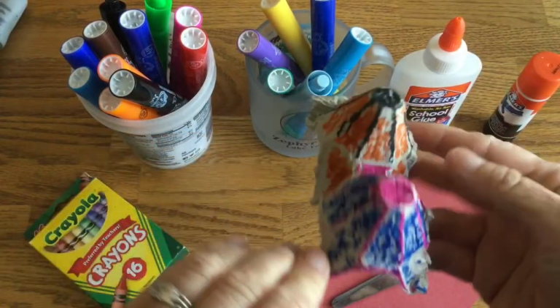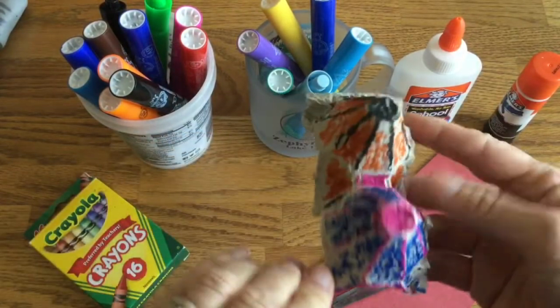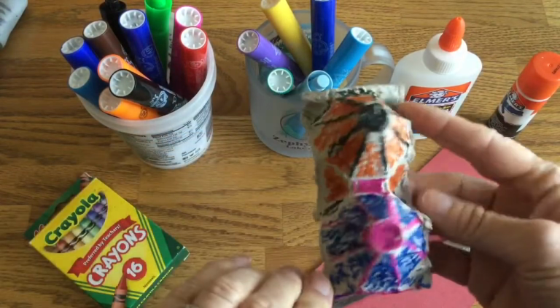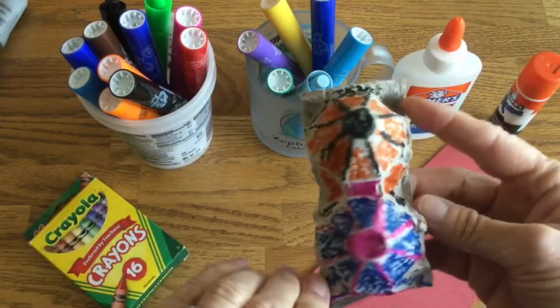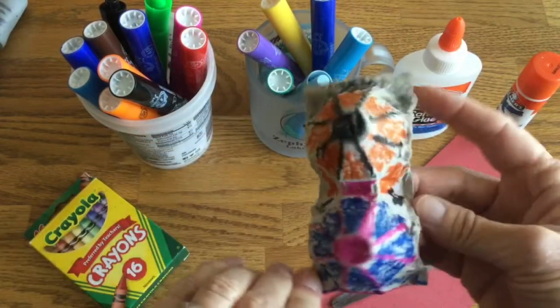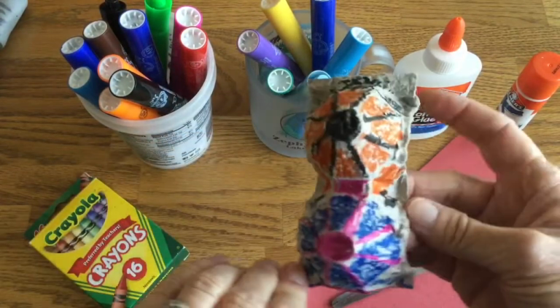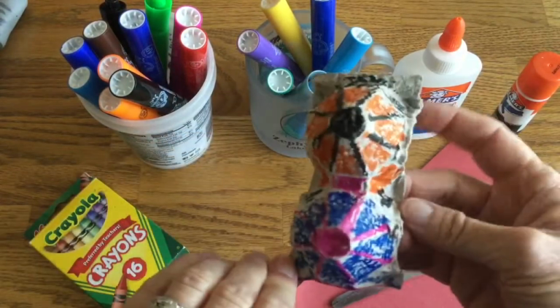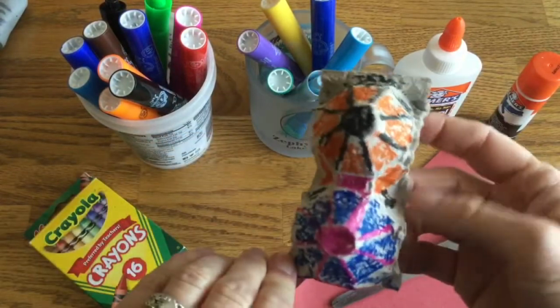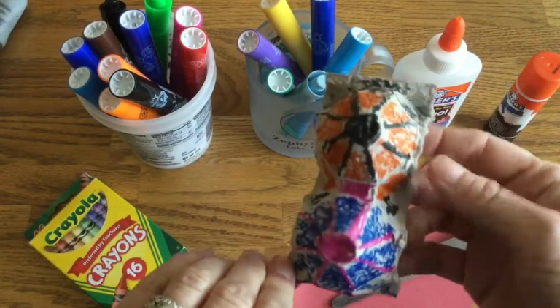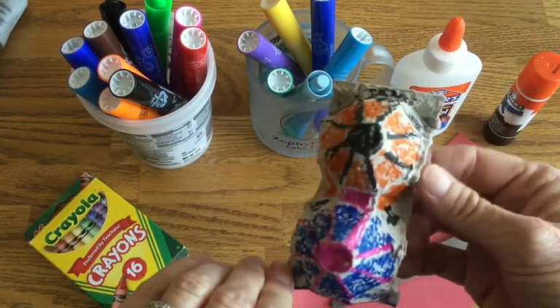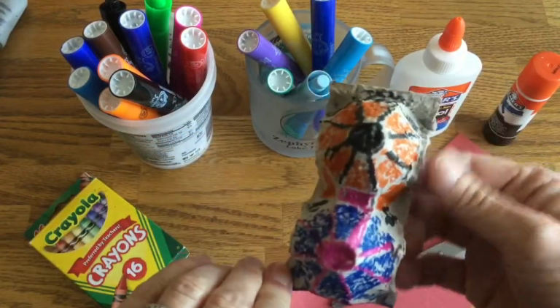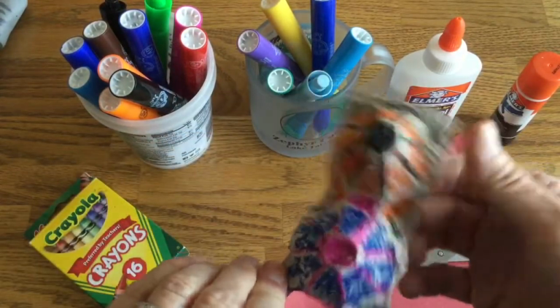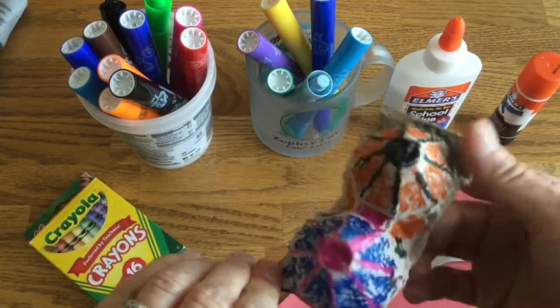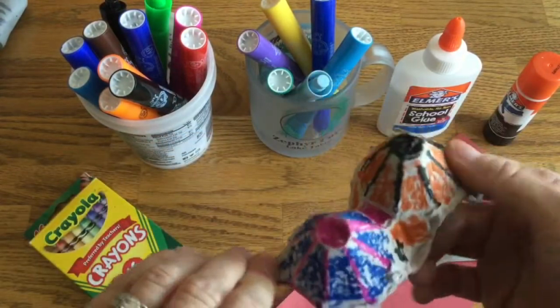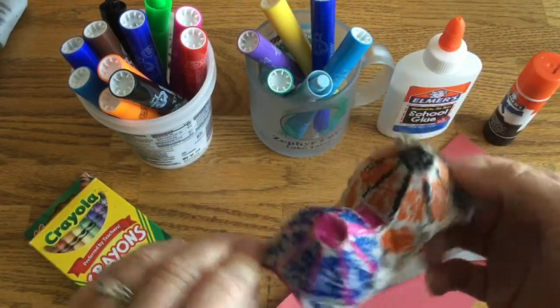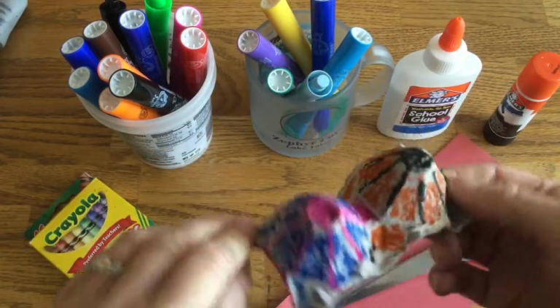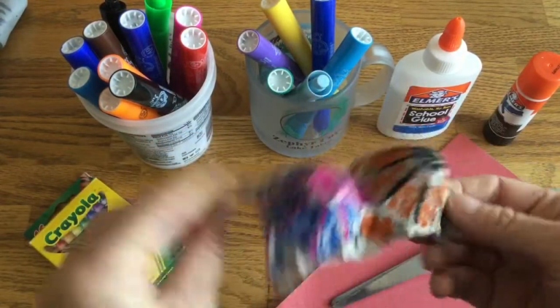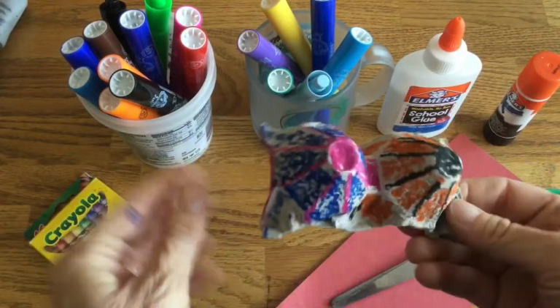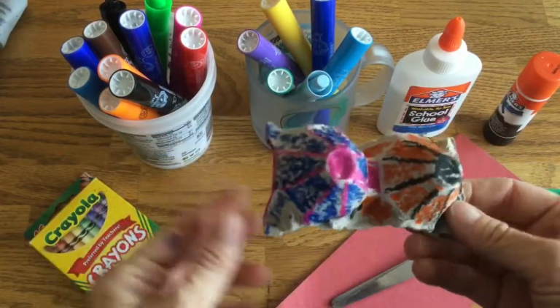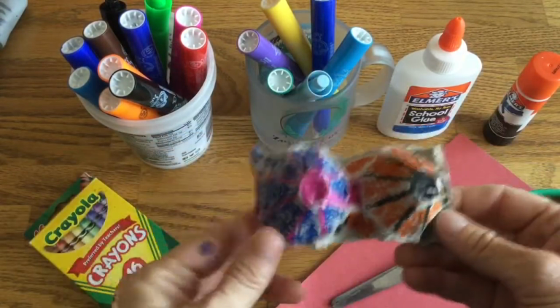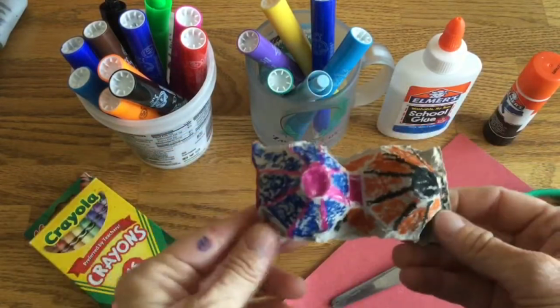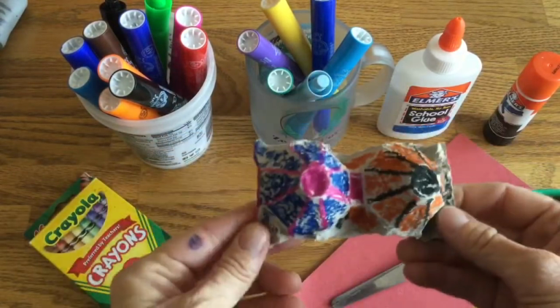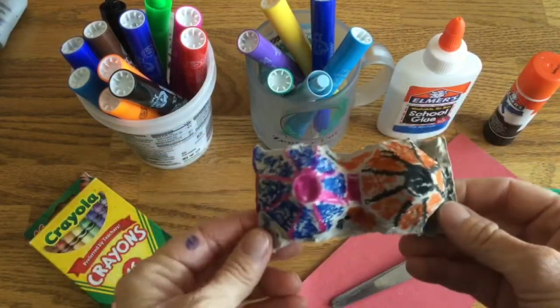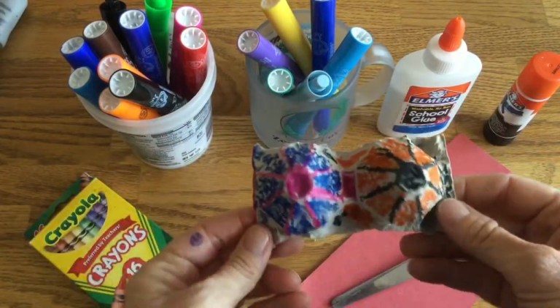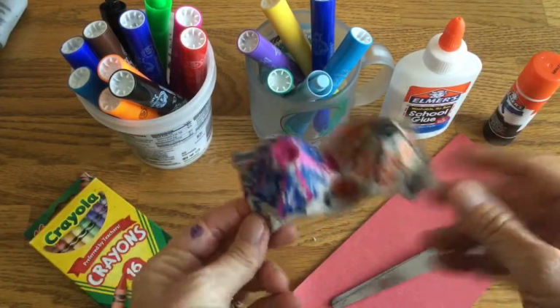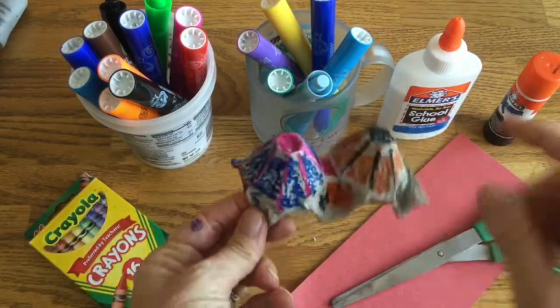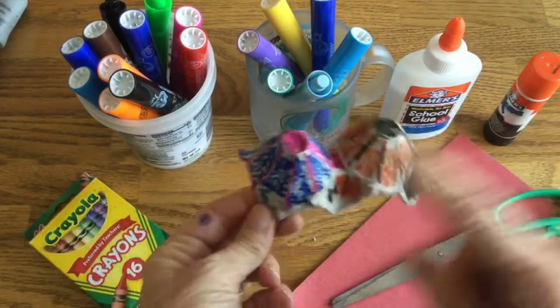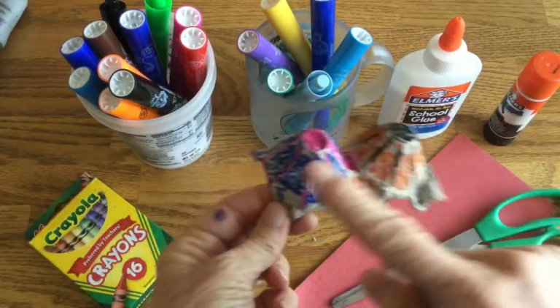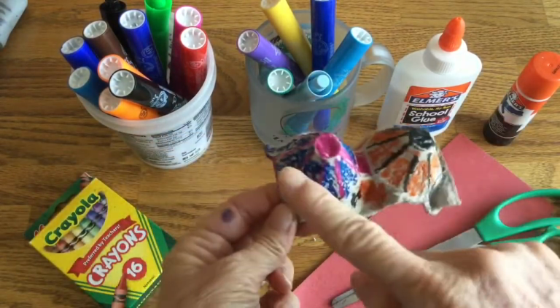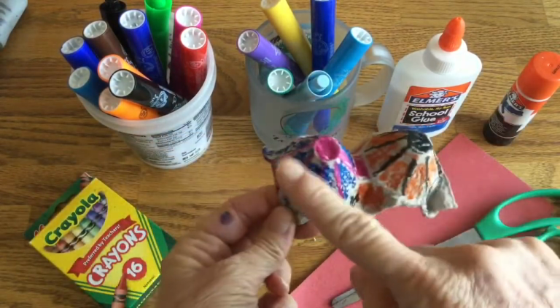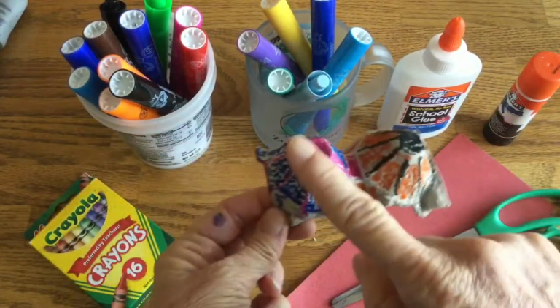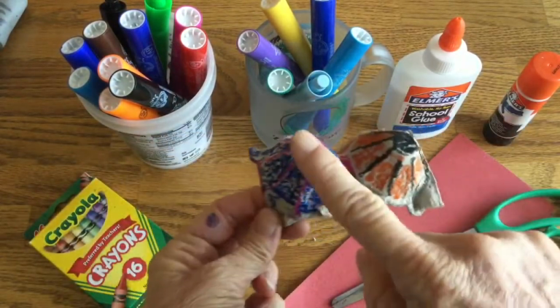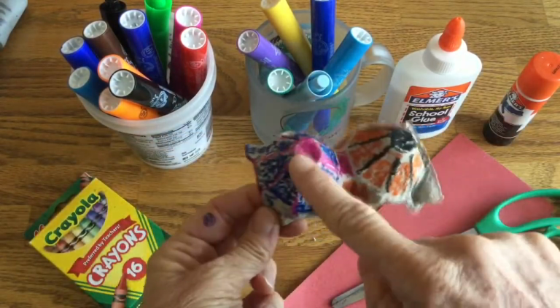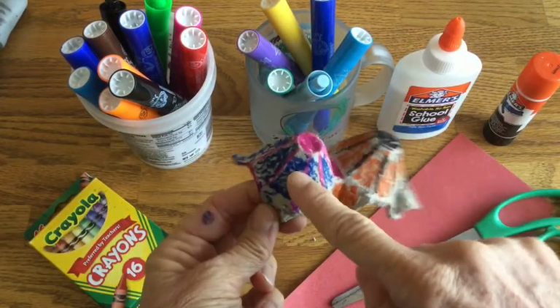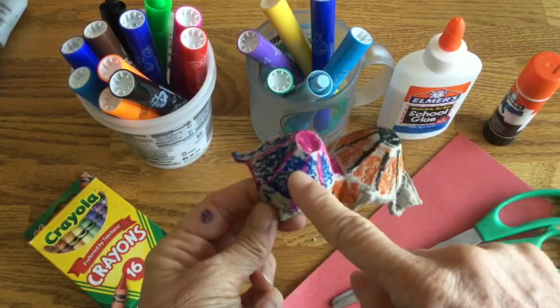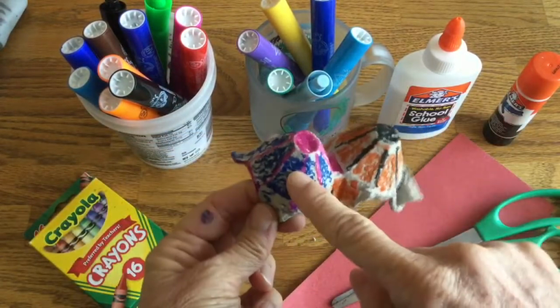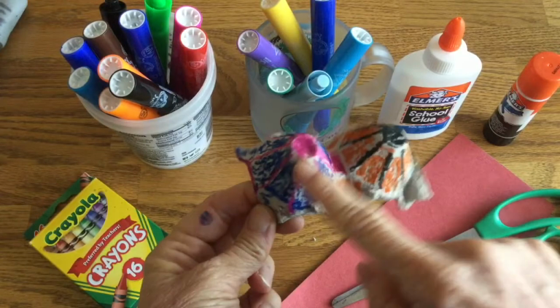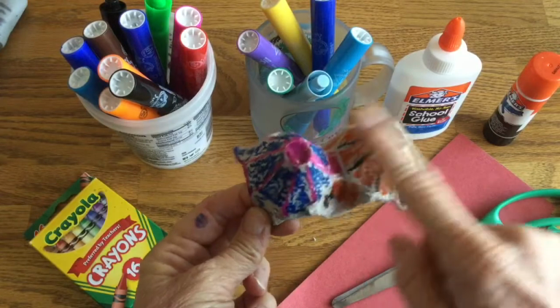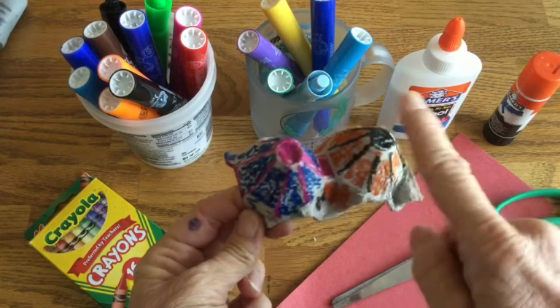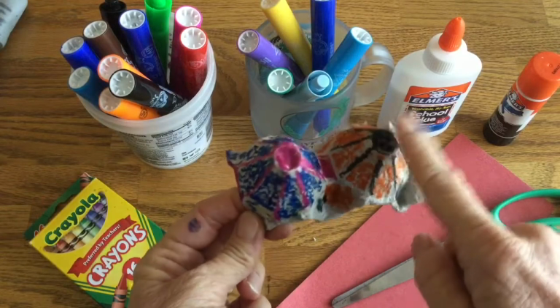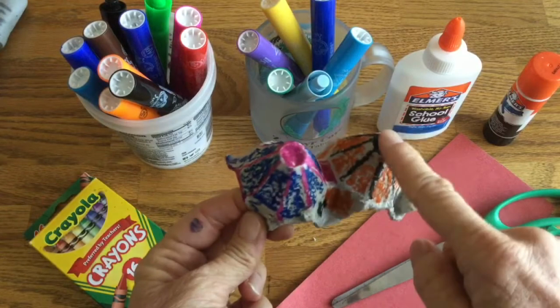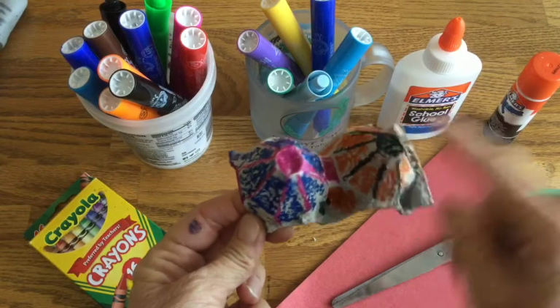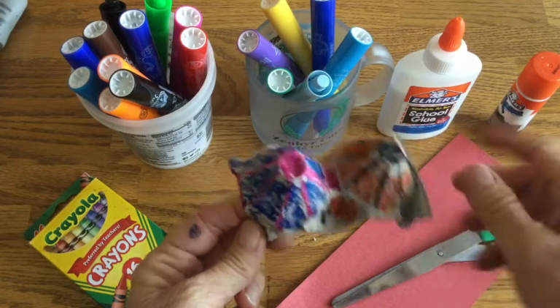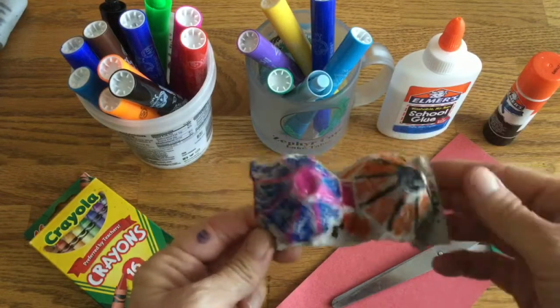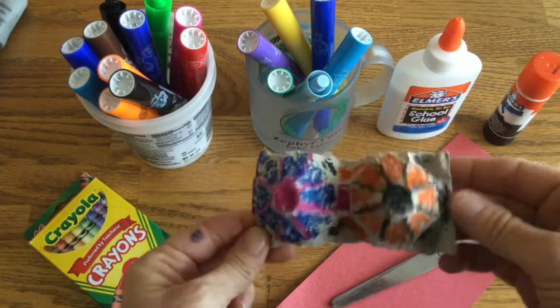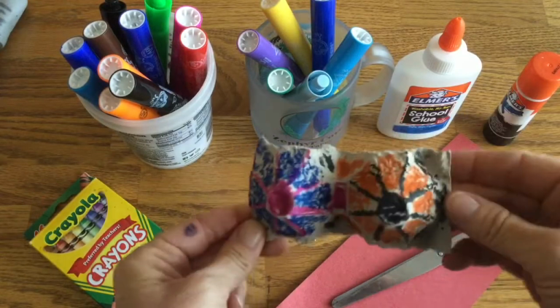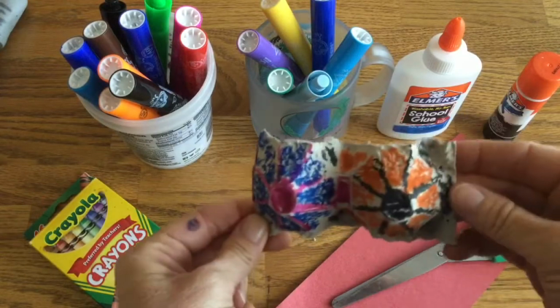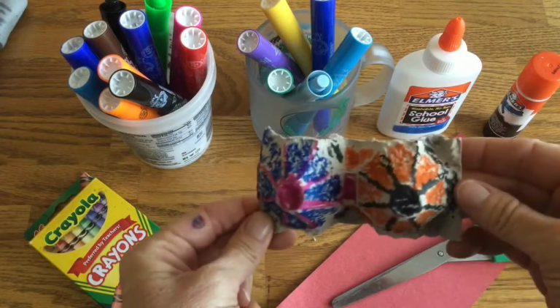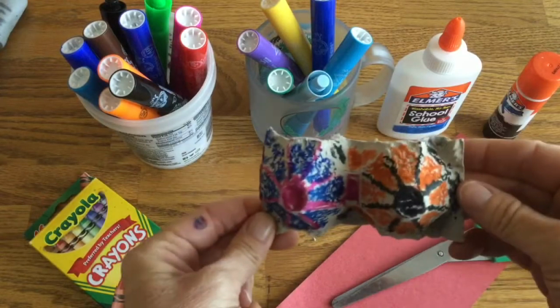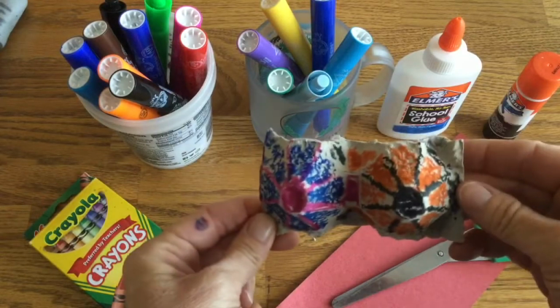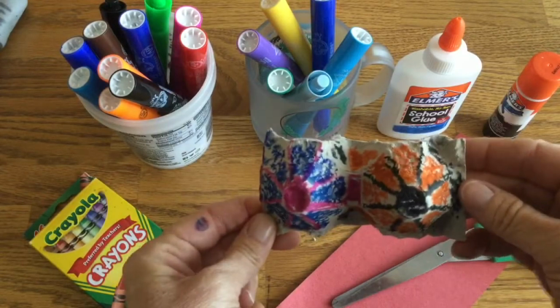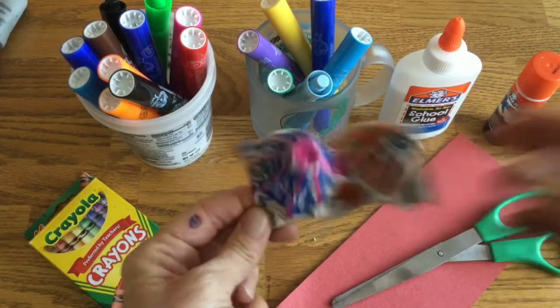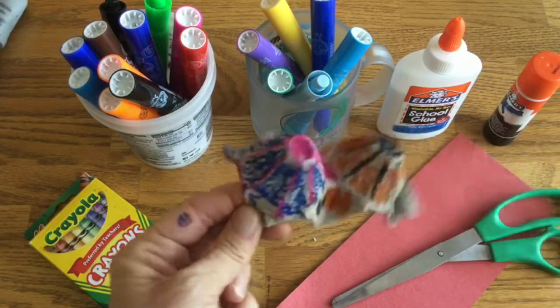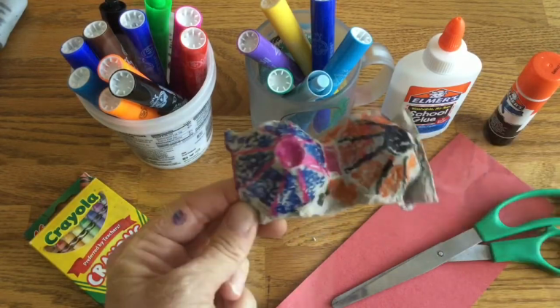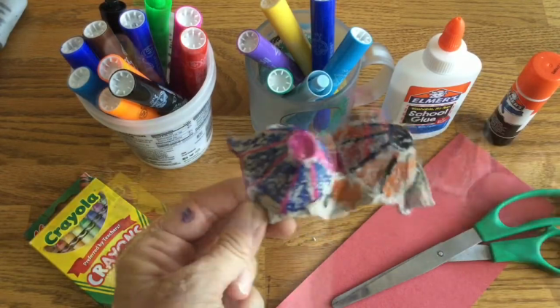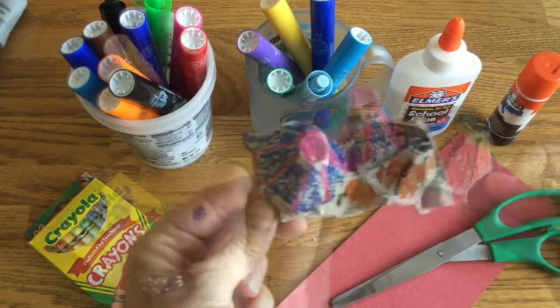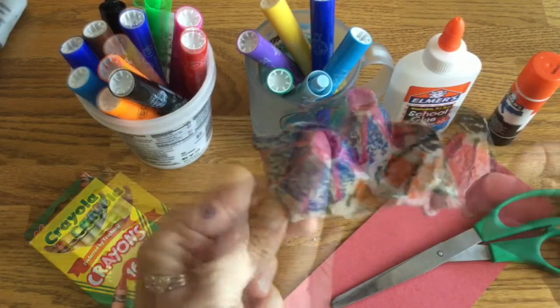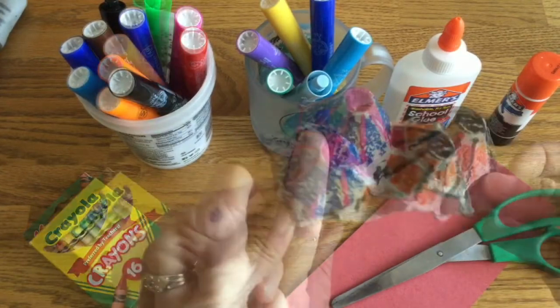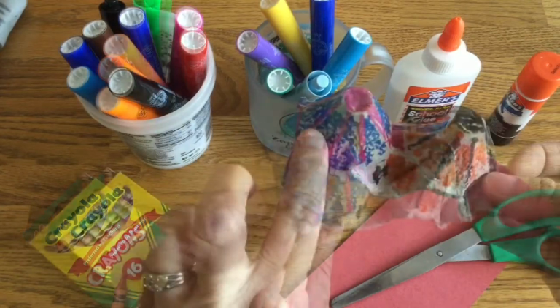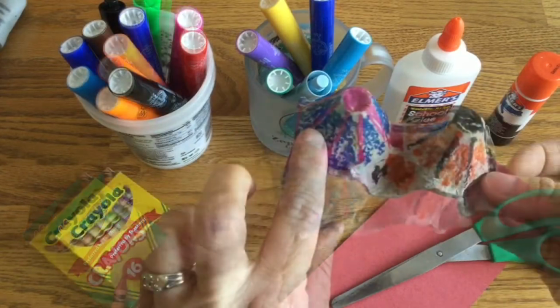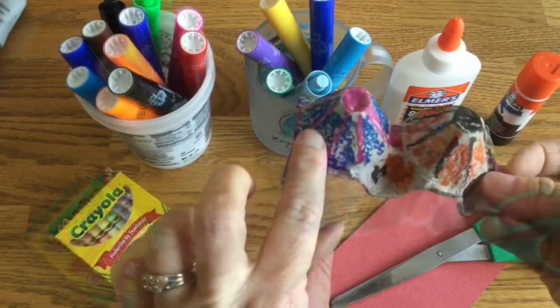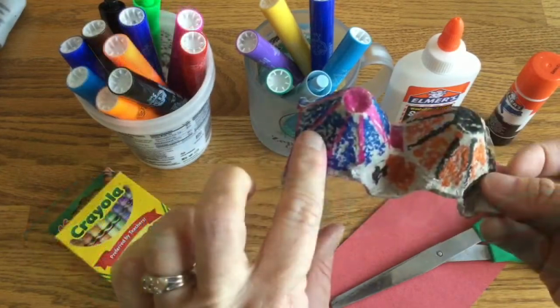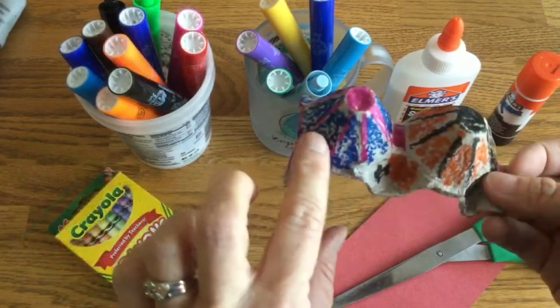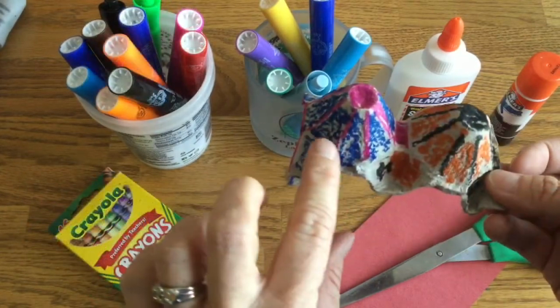So you can see I did mine with lots of different colors here — pink, blue, orange, and black.